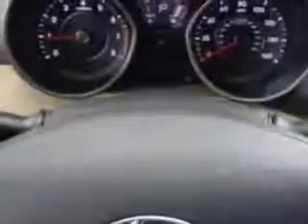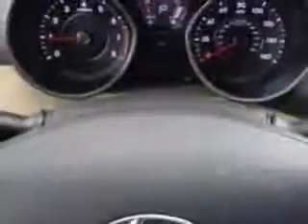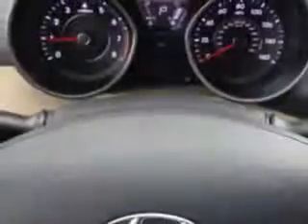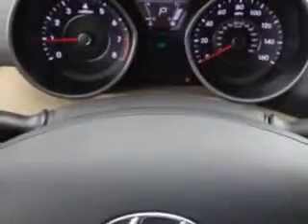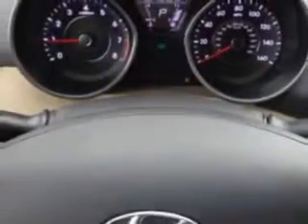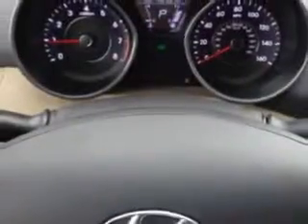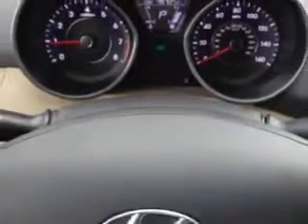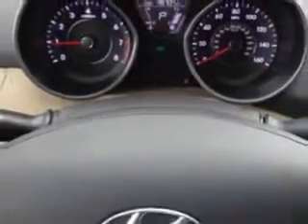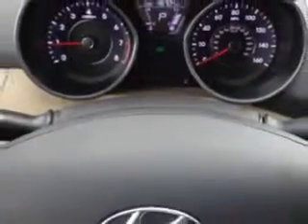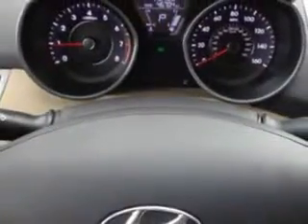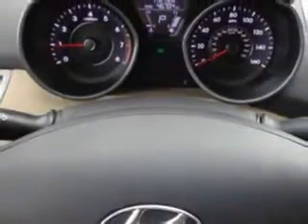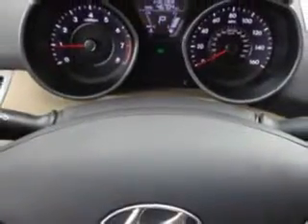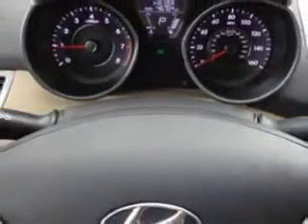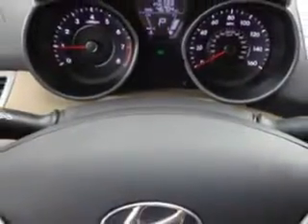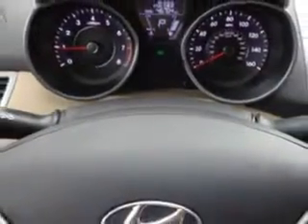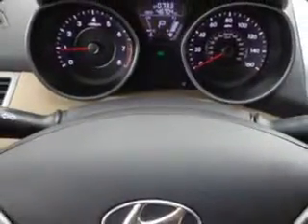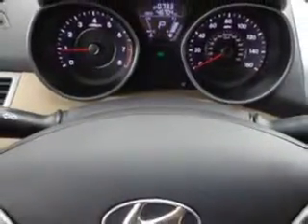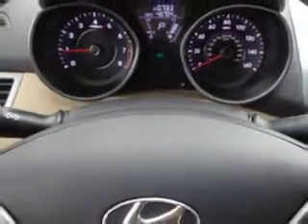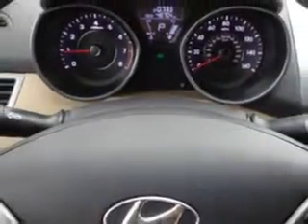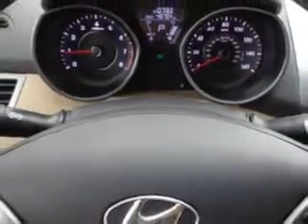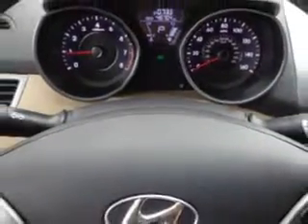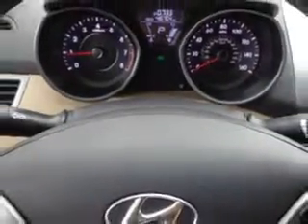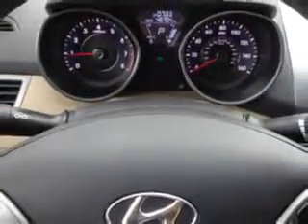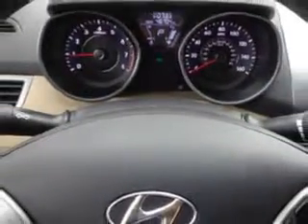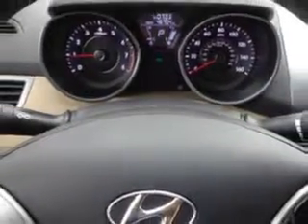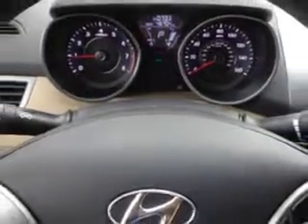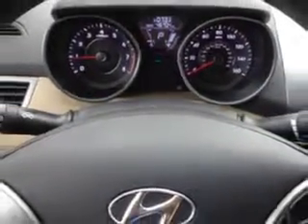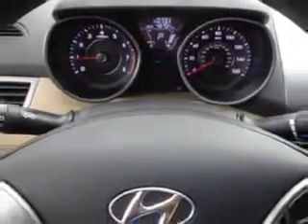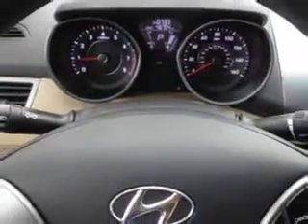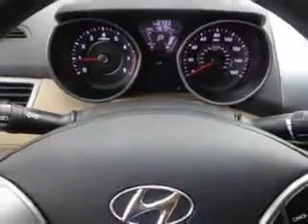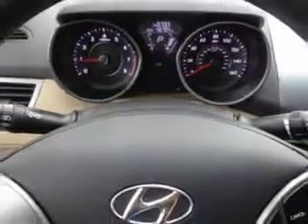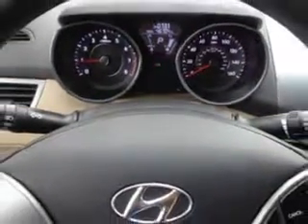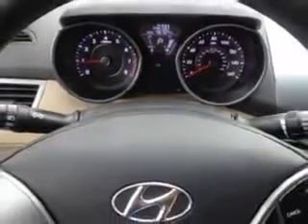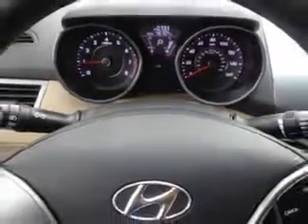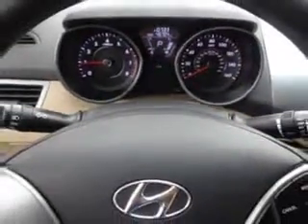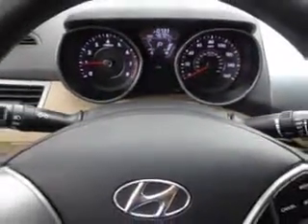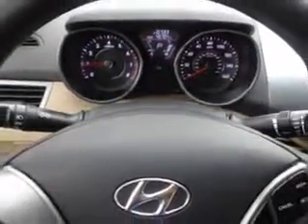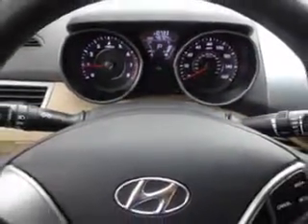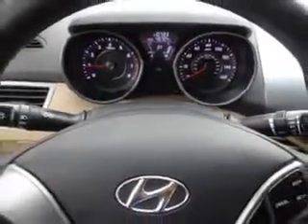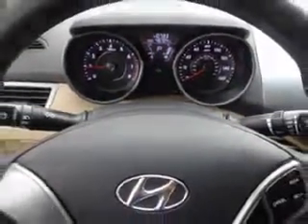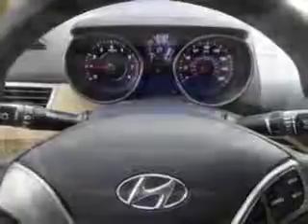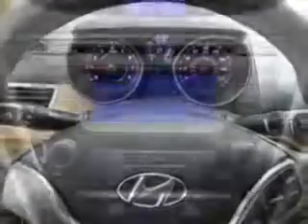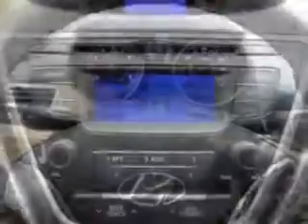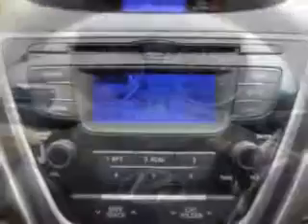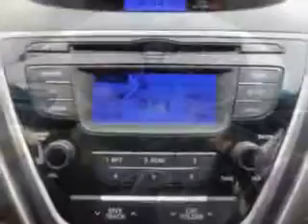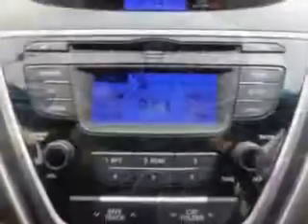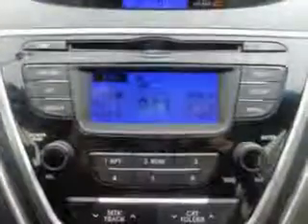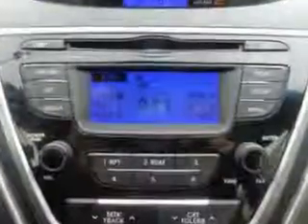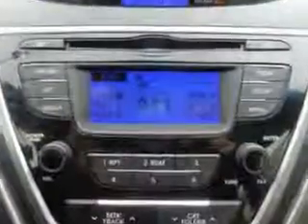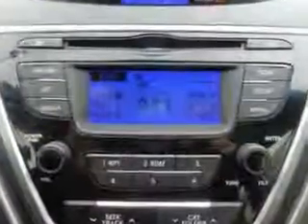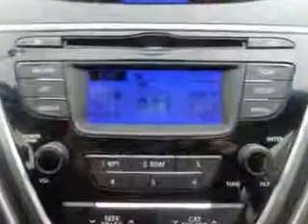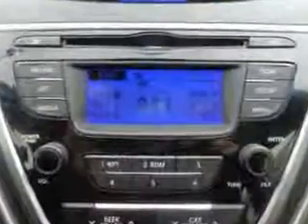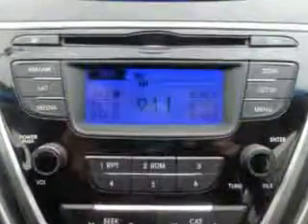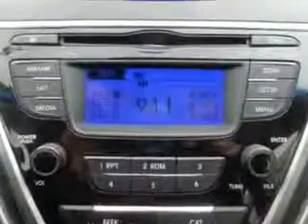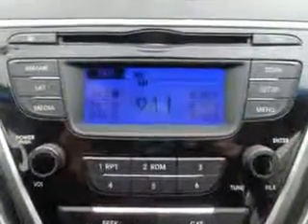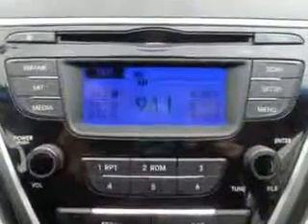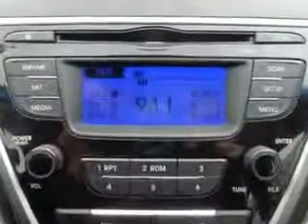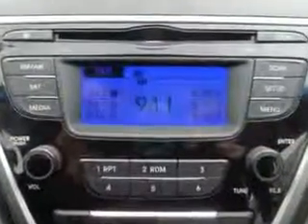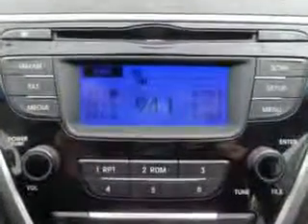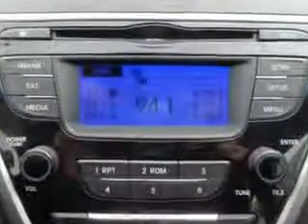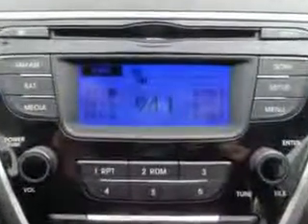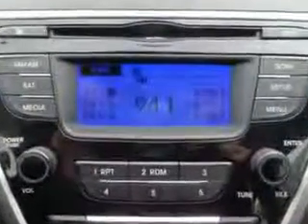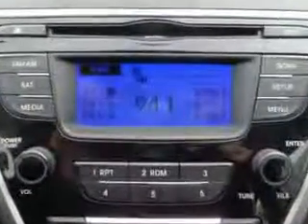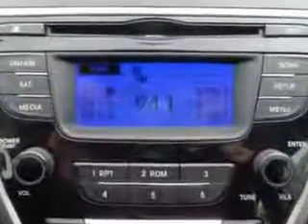Enjoy the drive and have peace of mind in this 2013 Hyundai Elantra GLS. See us at Royston Hyundai today.